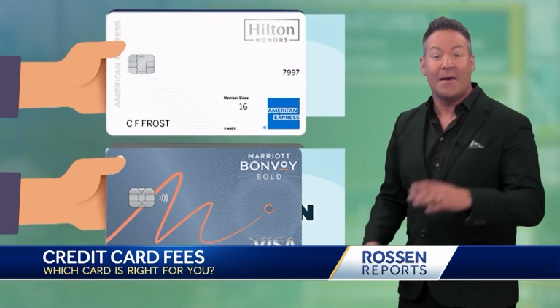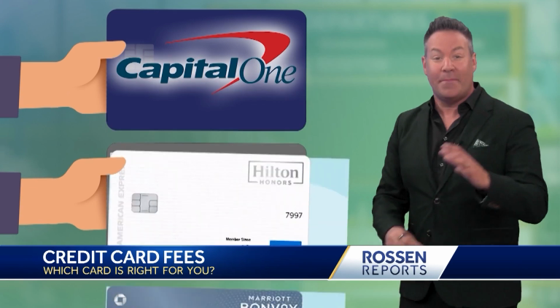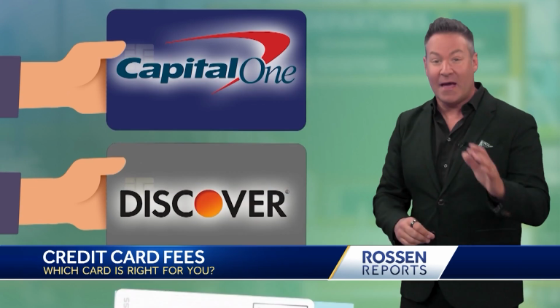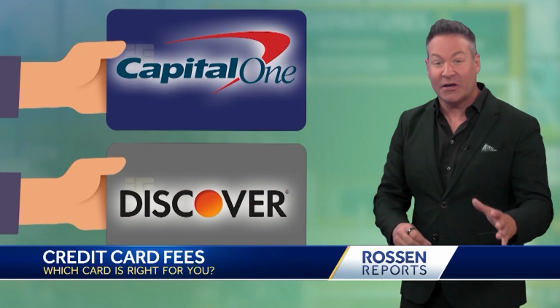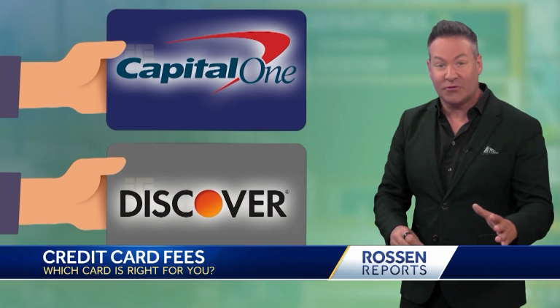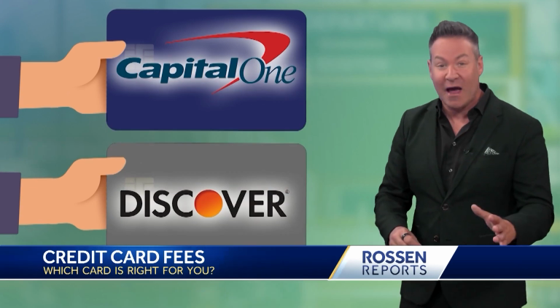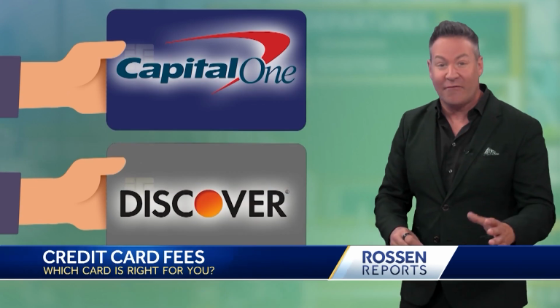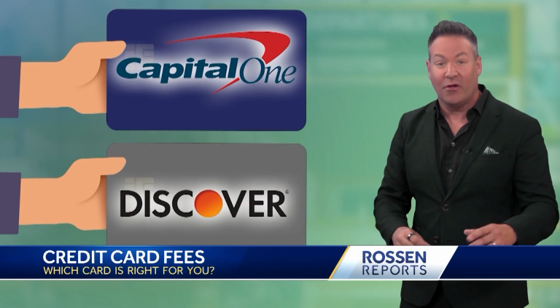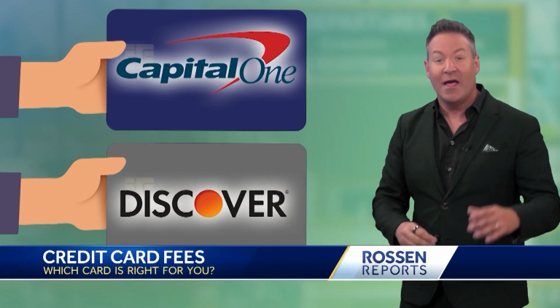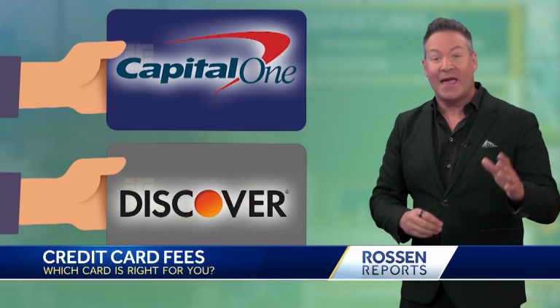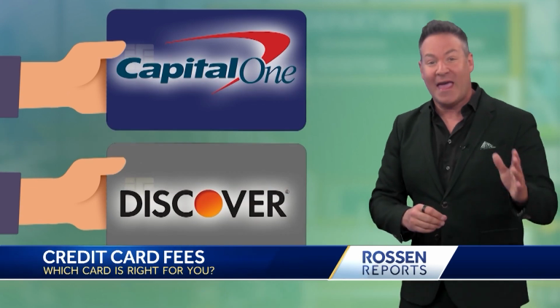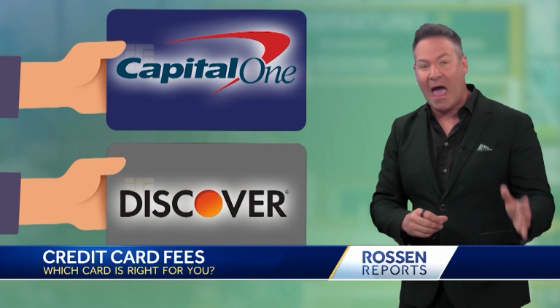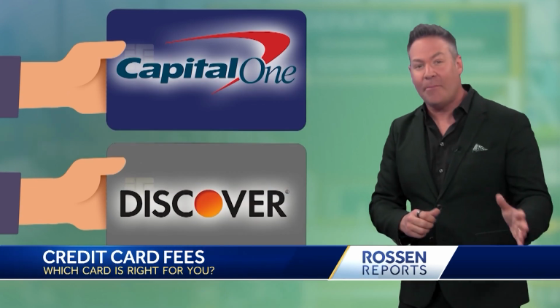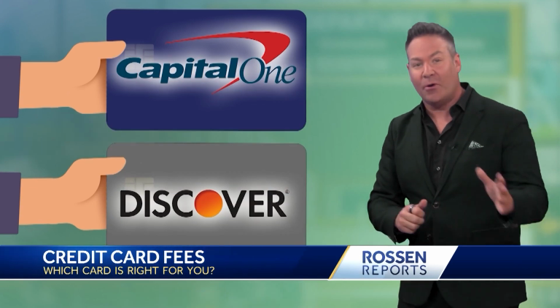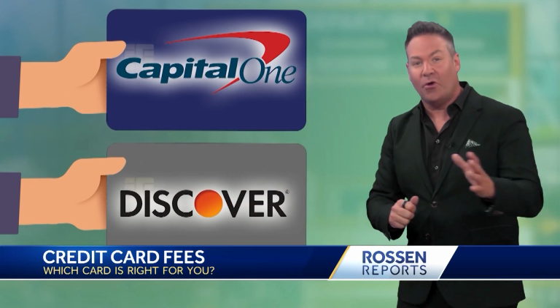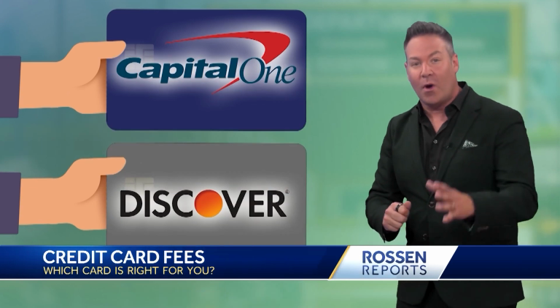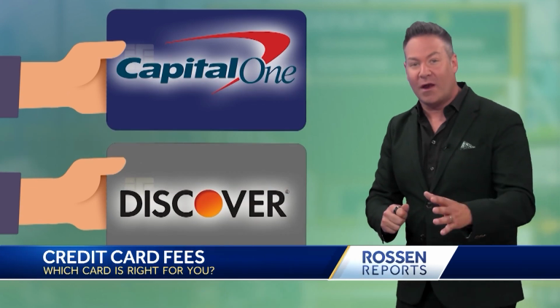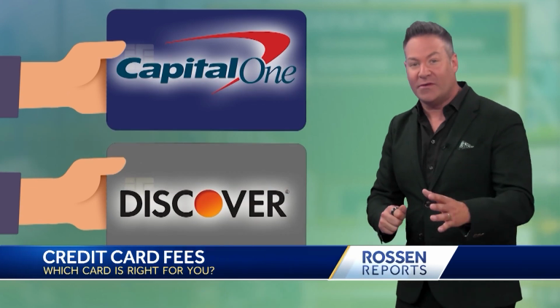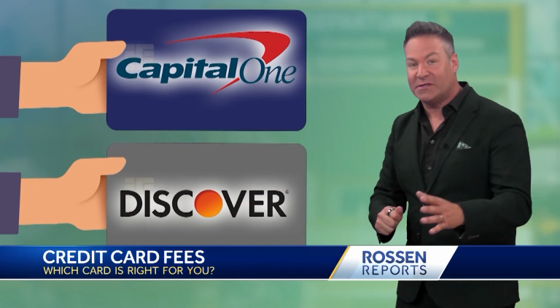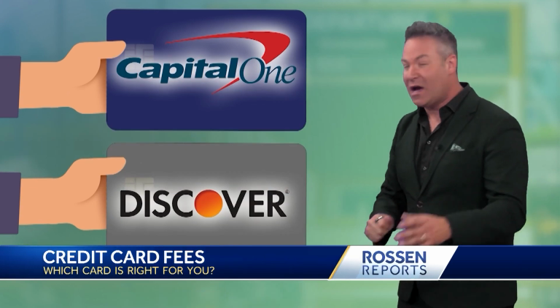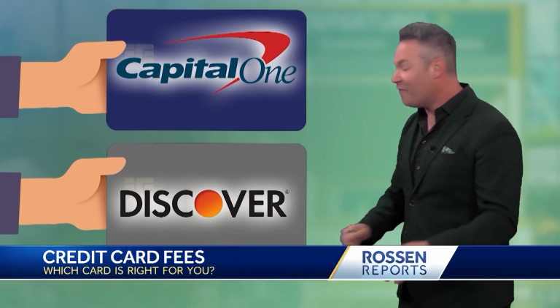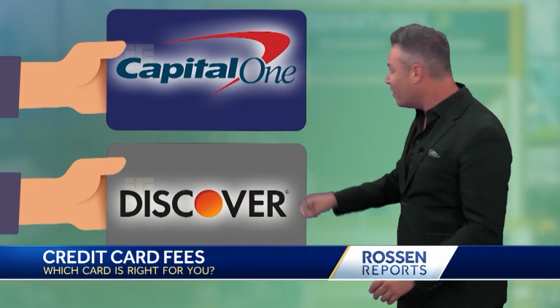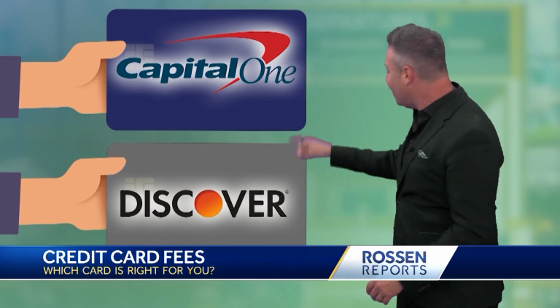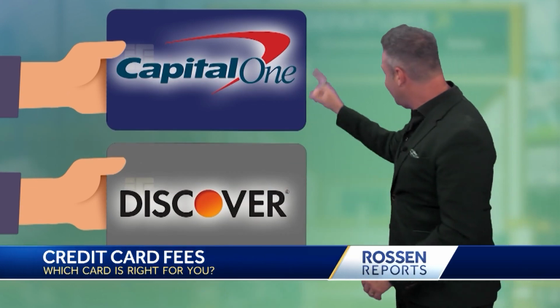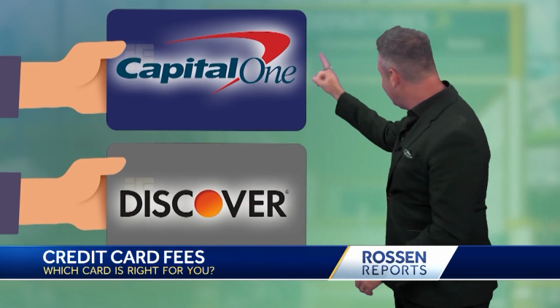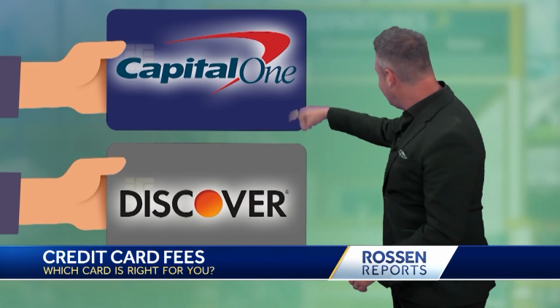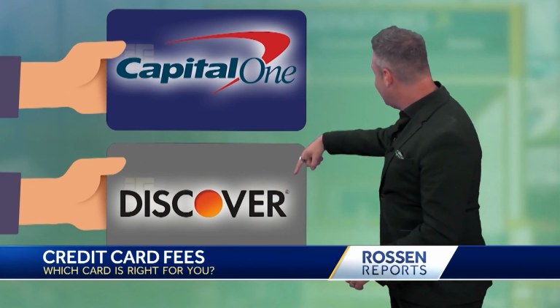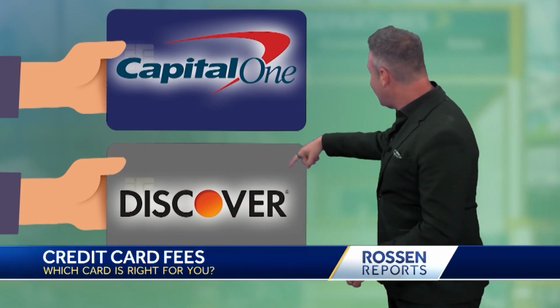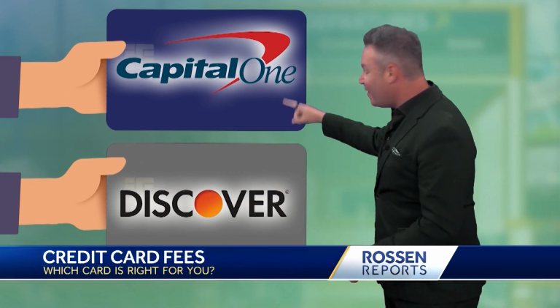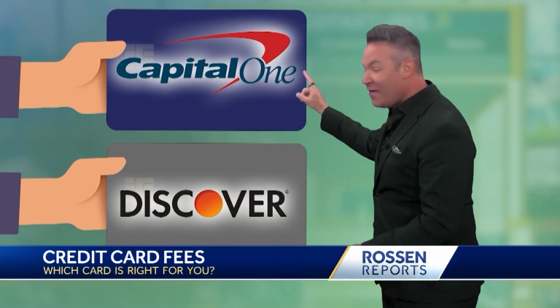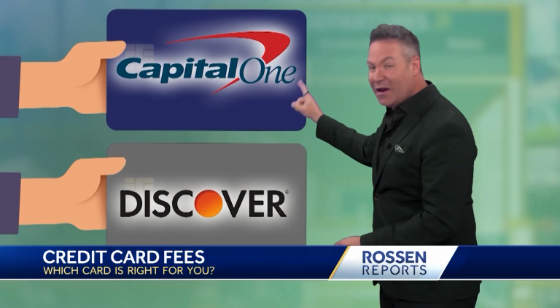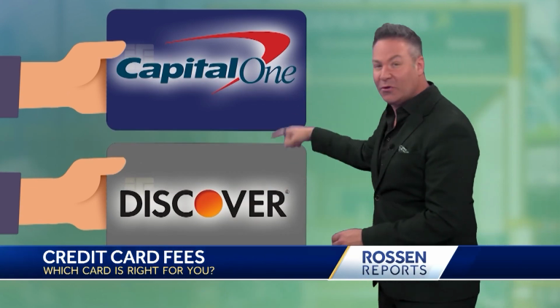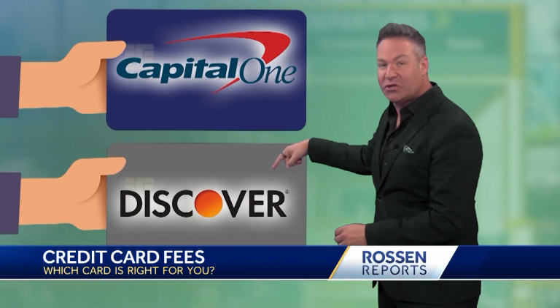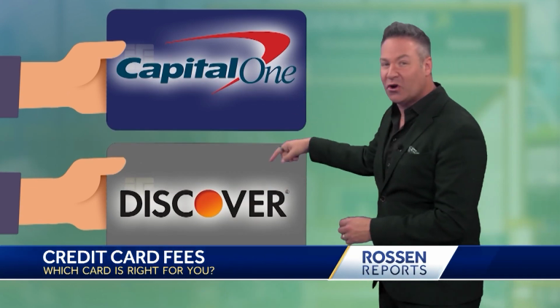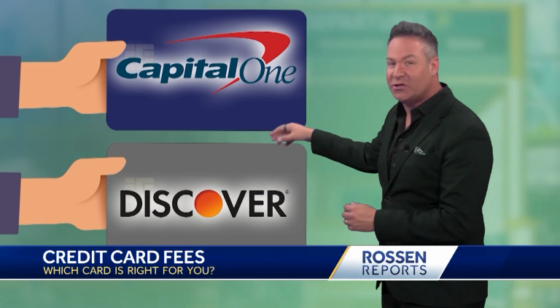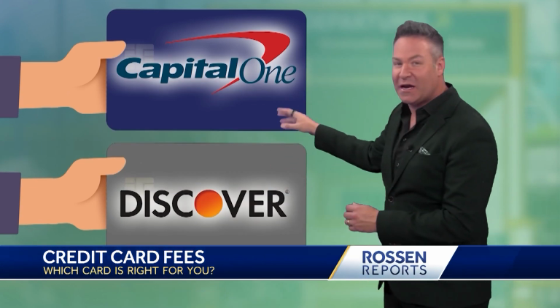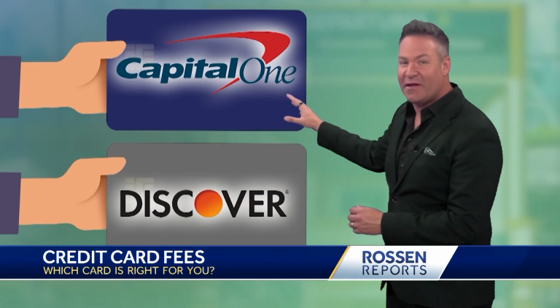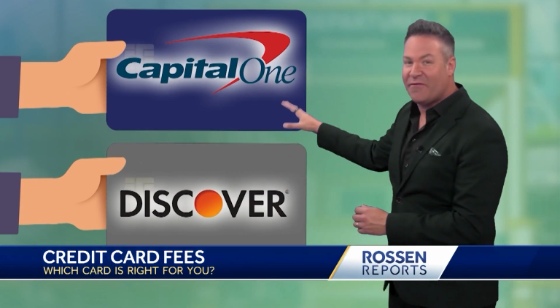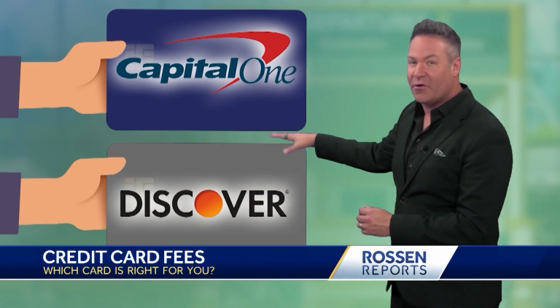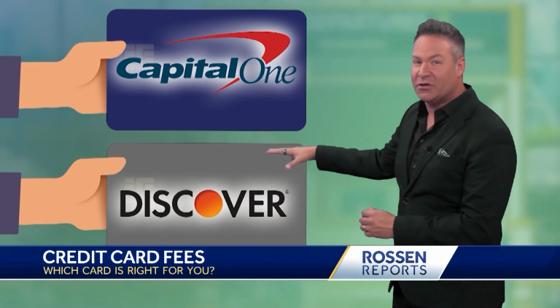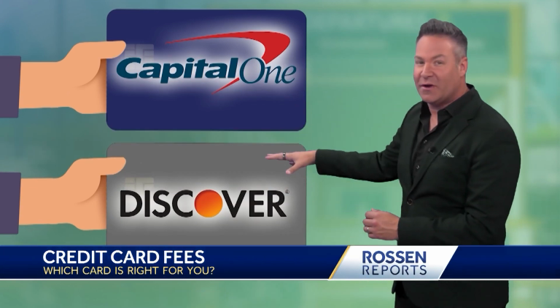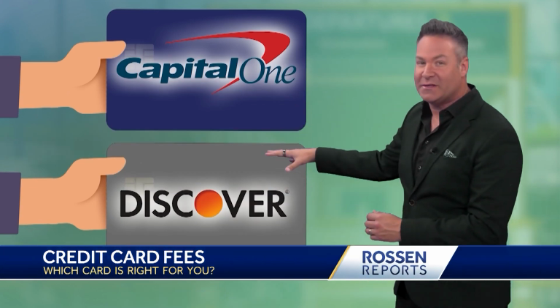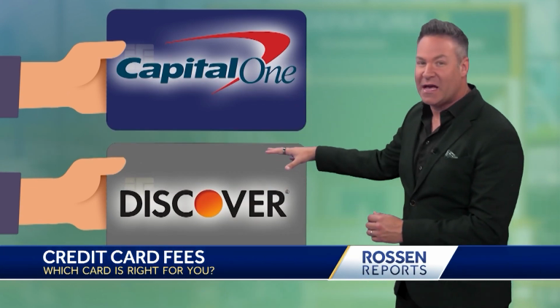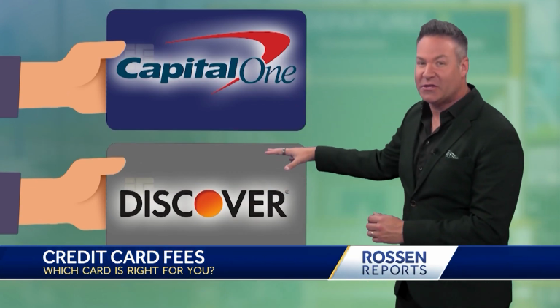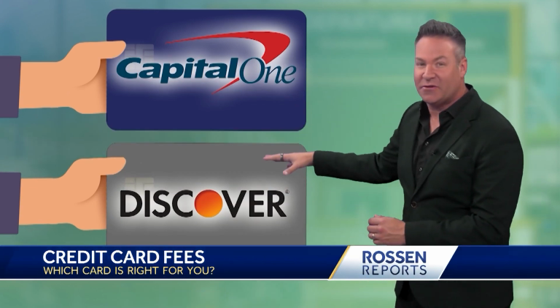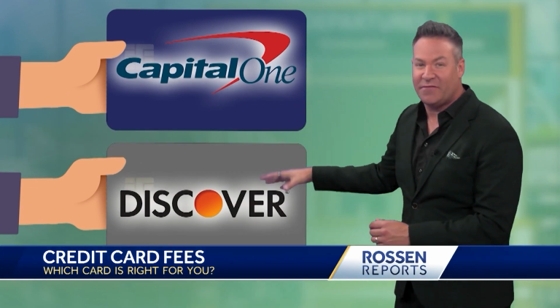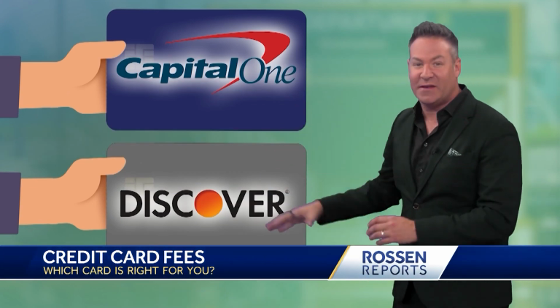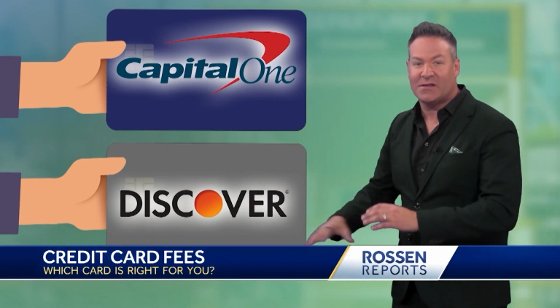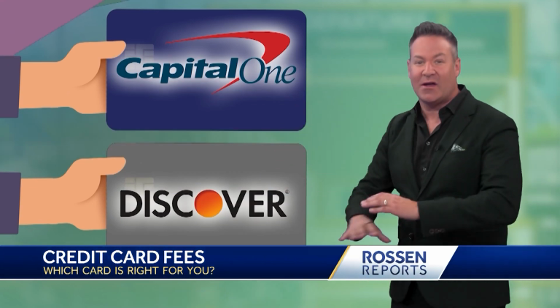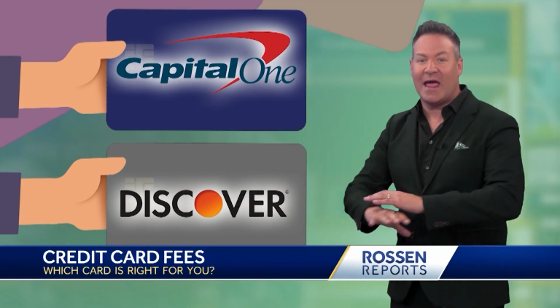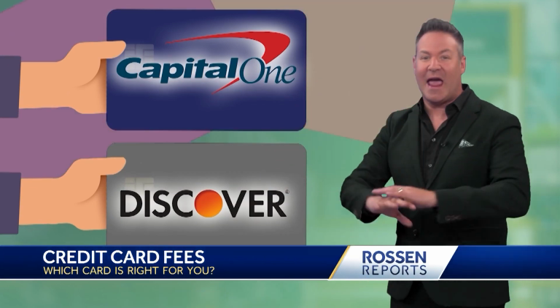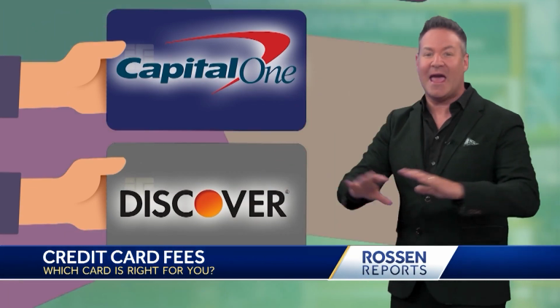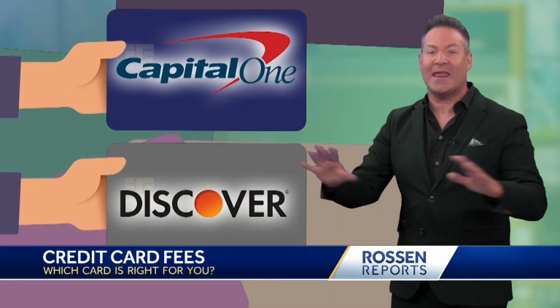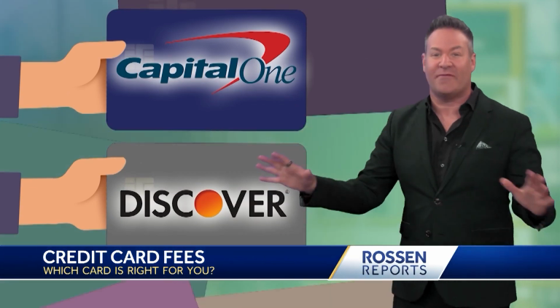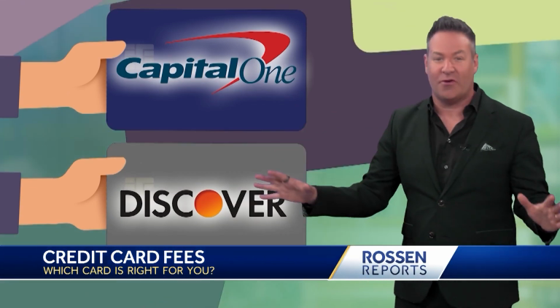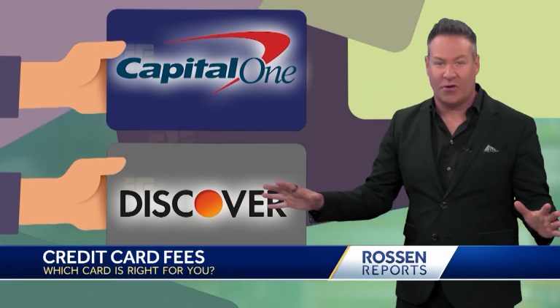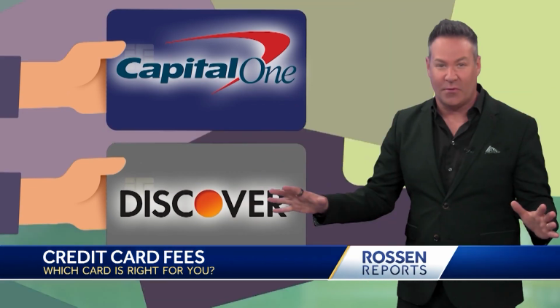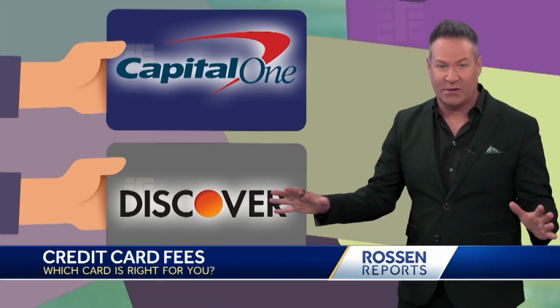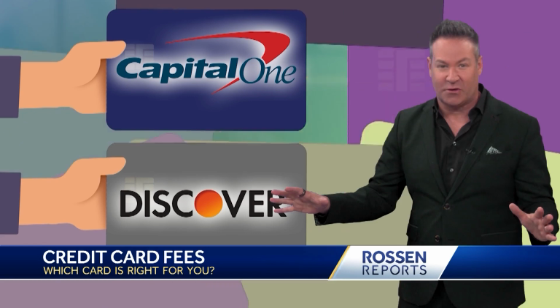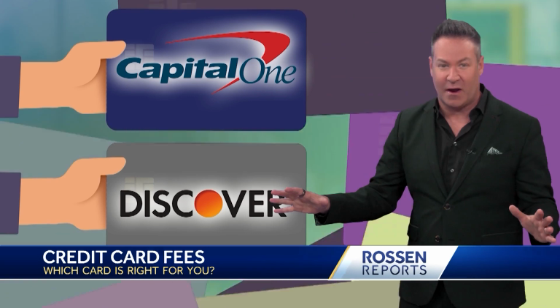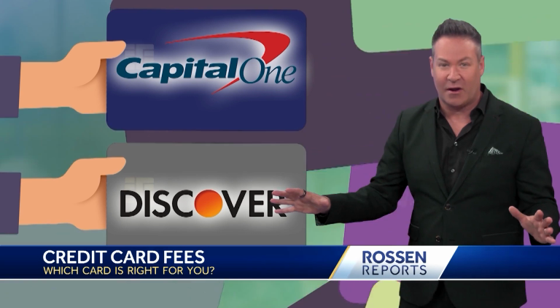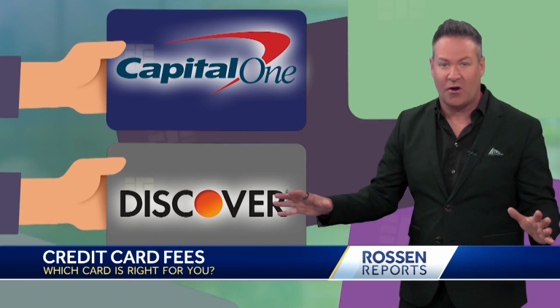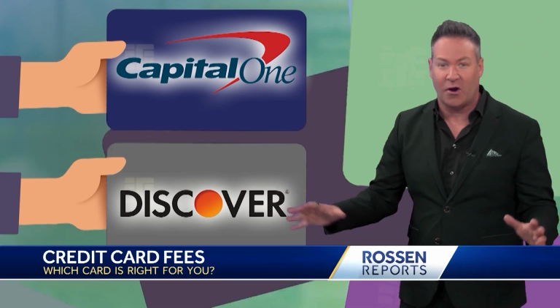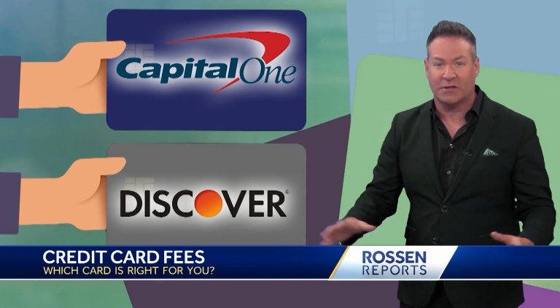Beyond travel cards, Capital One and Discover don't charge any foreign transaction fees on any of their U.S. credit cards.